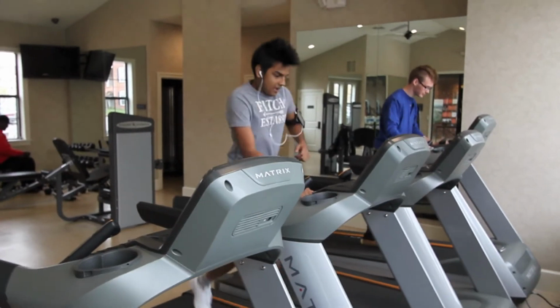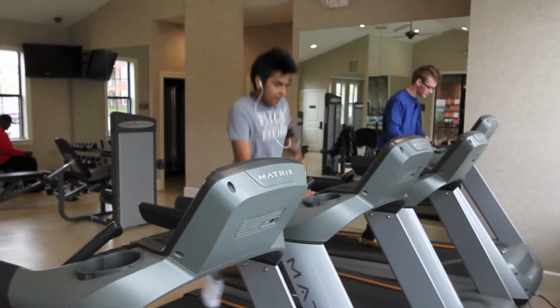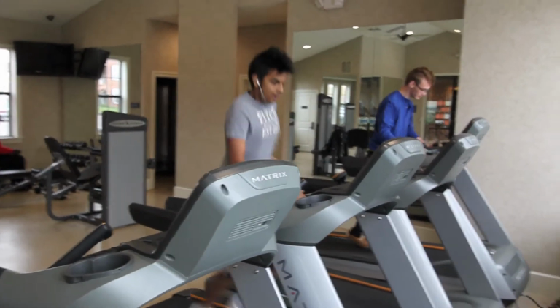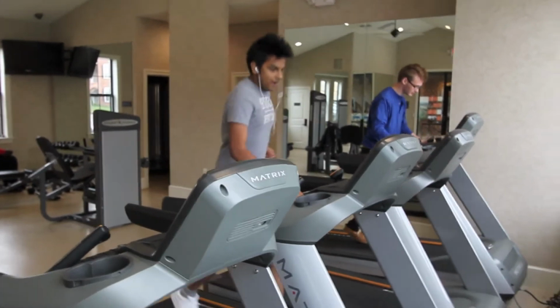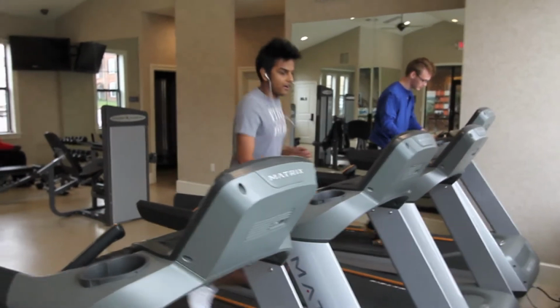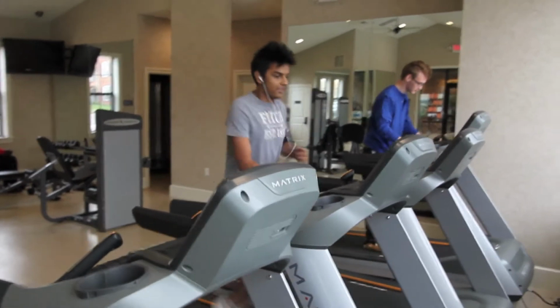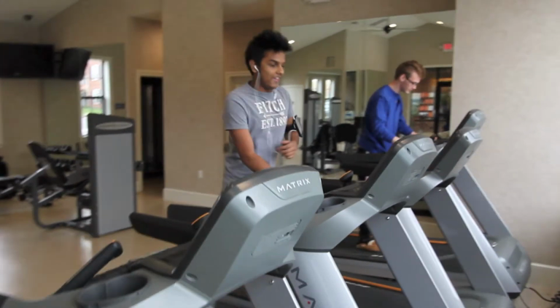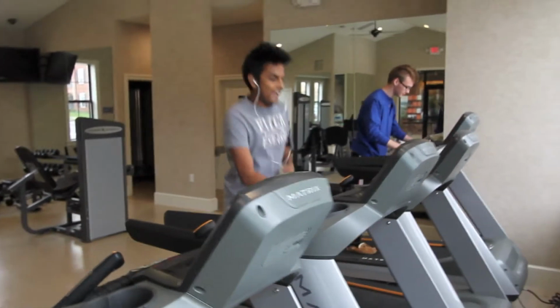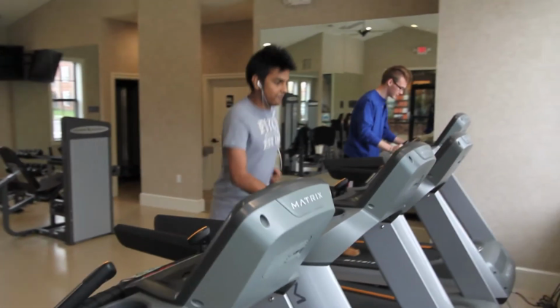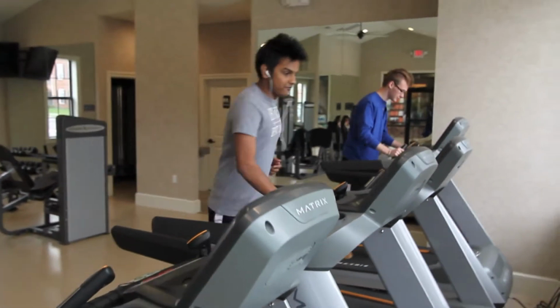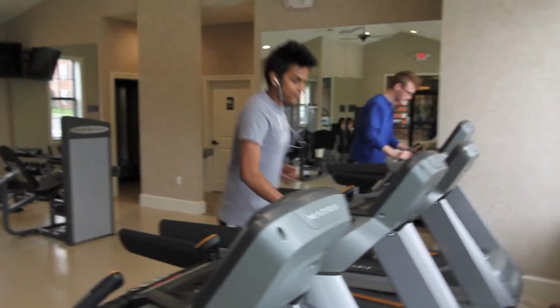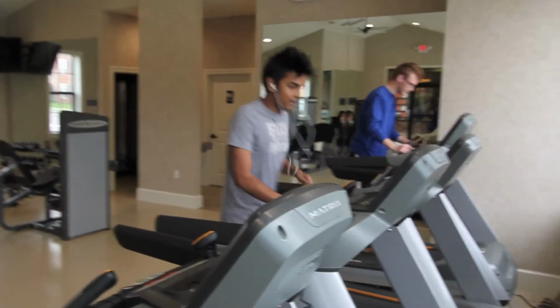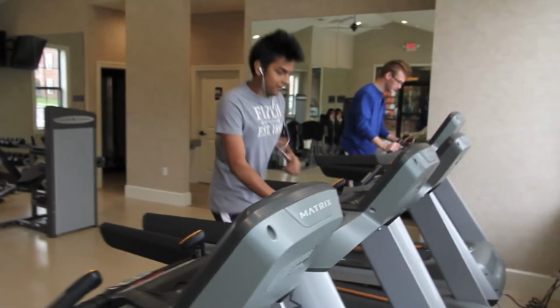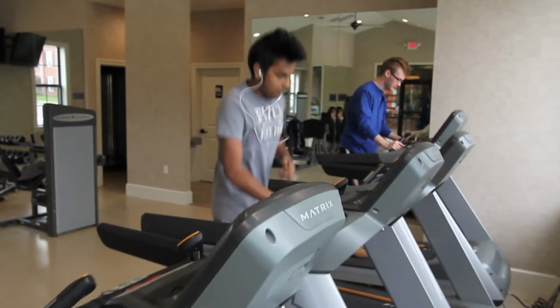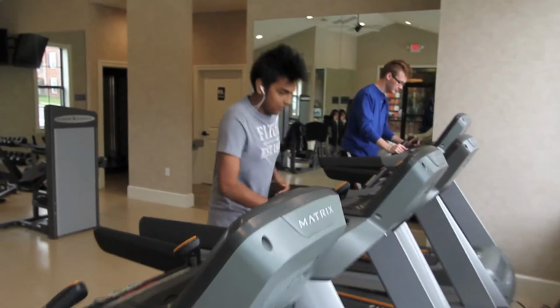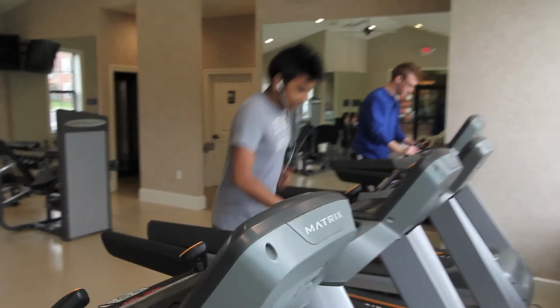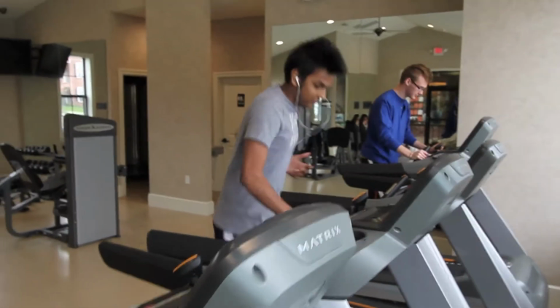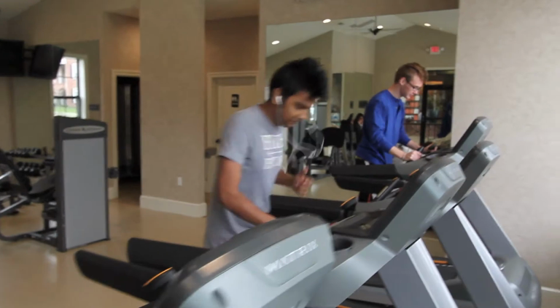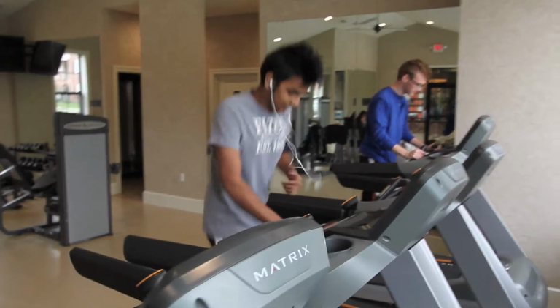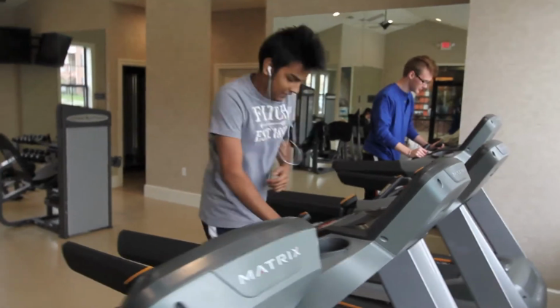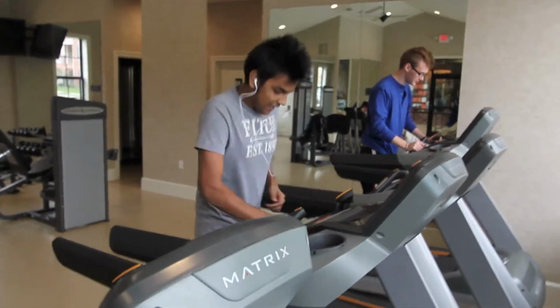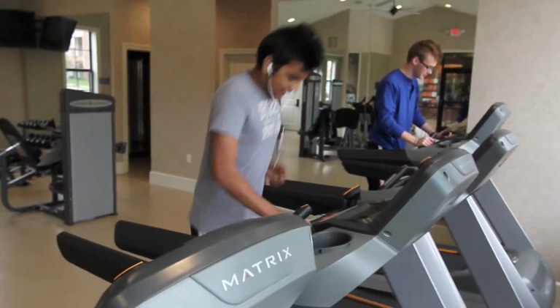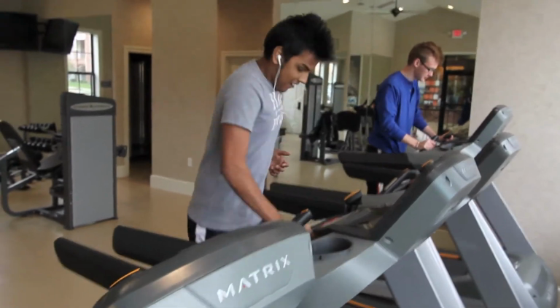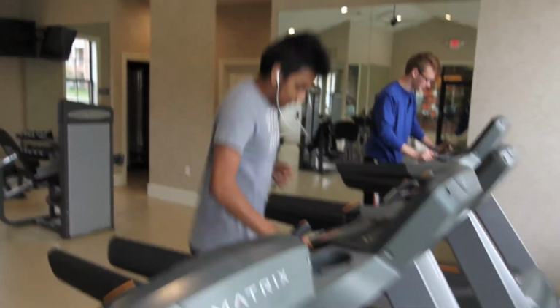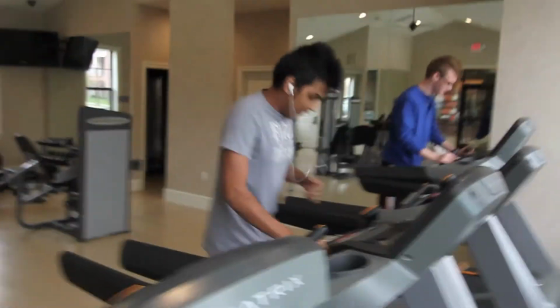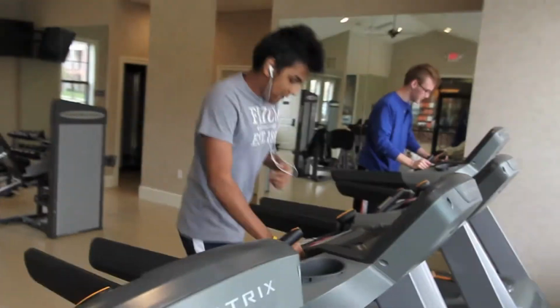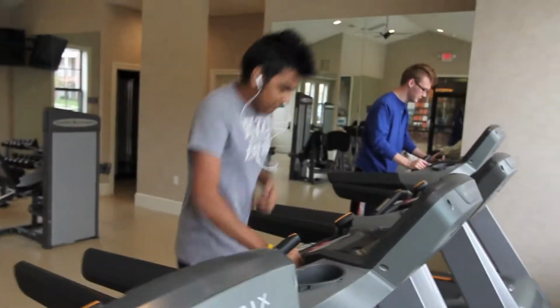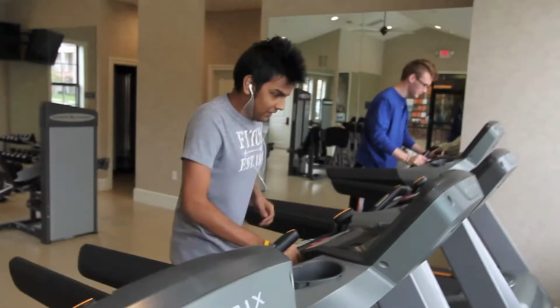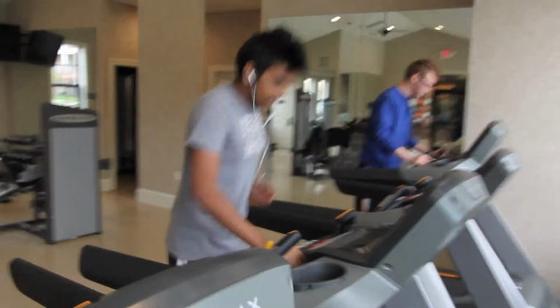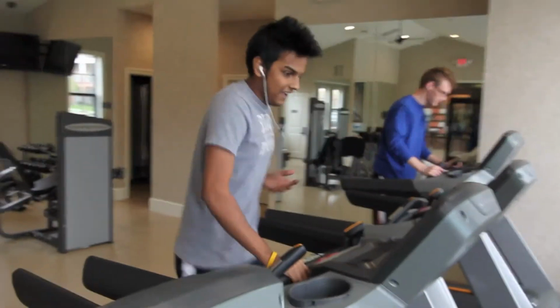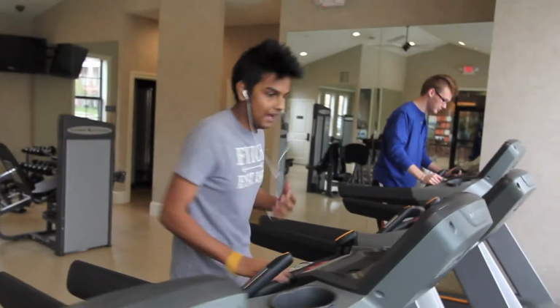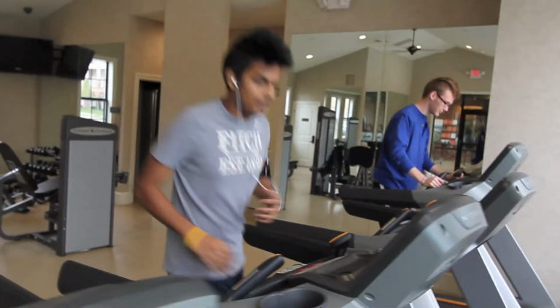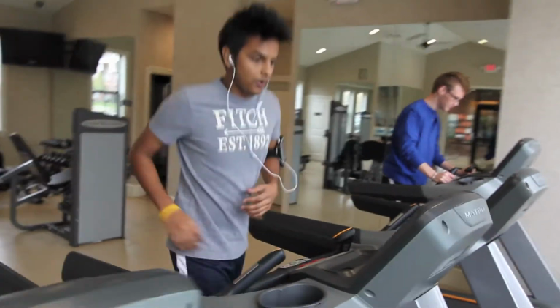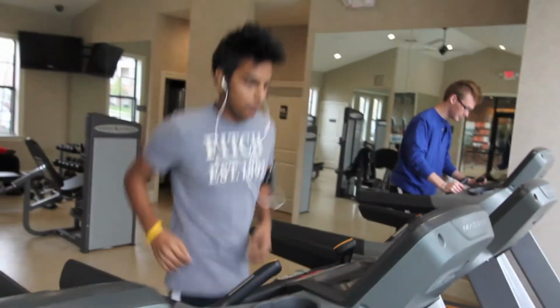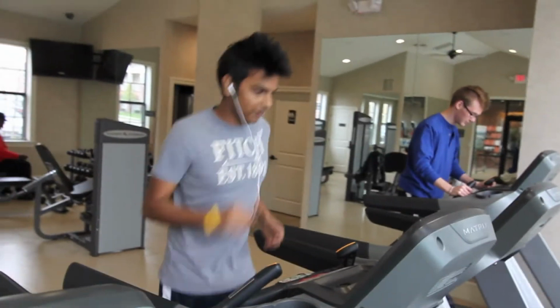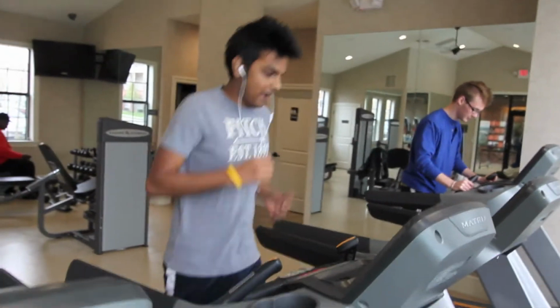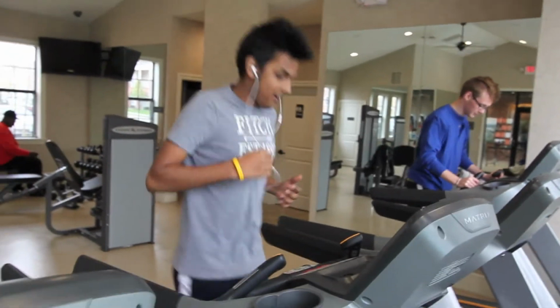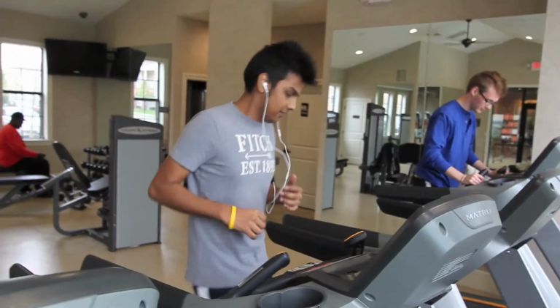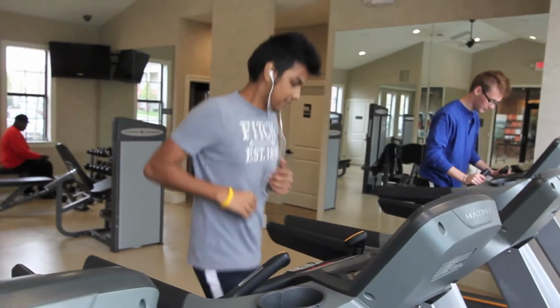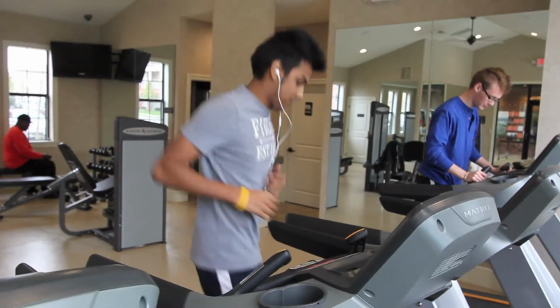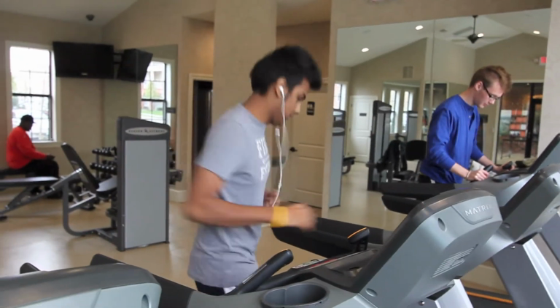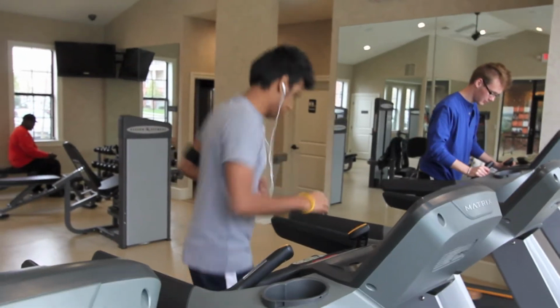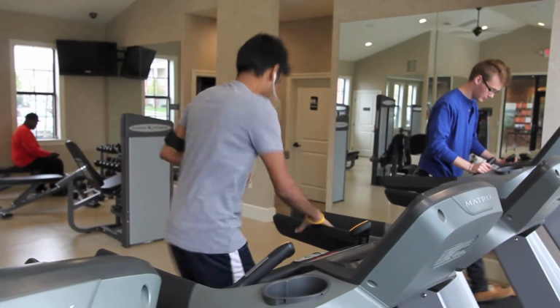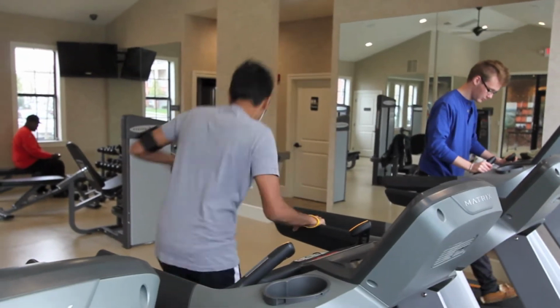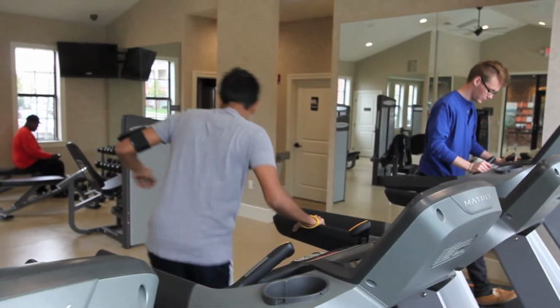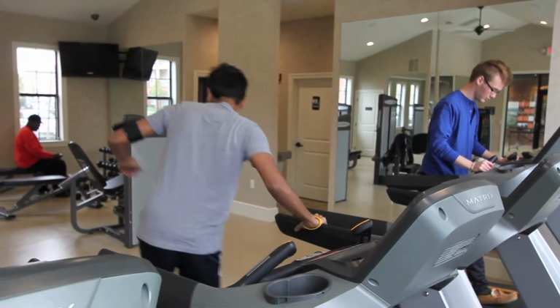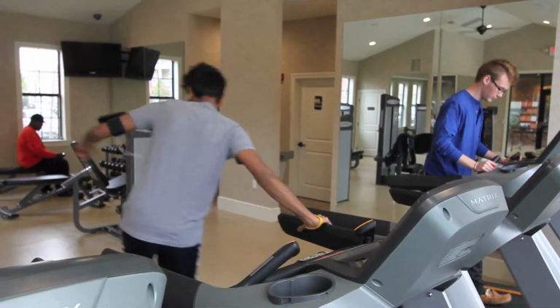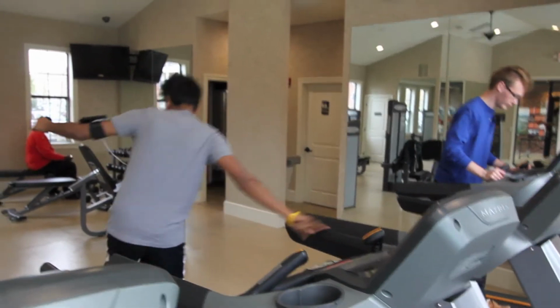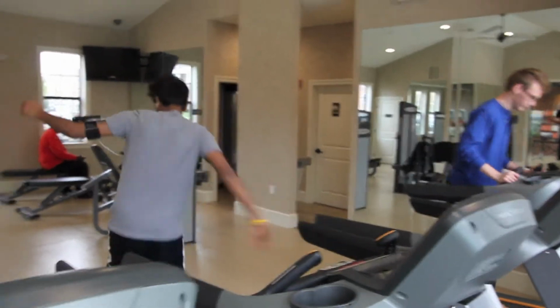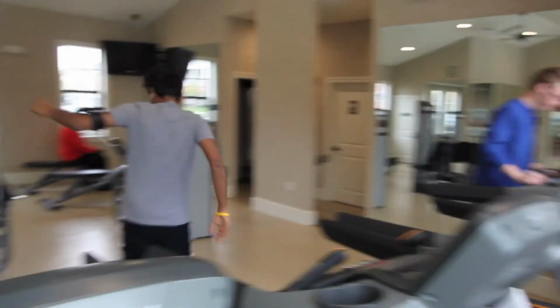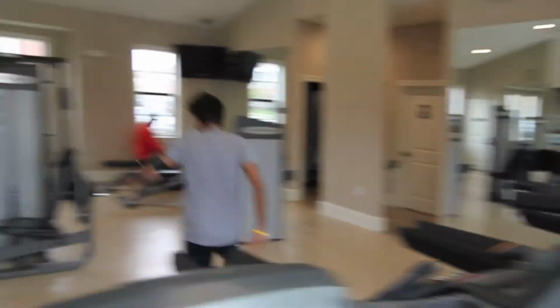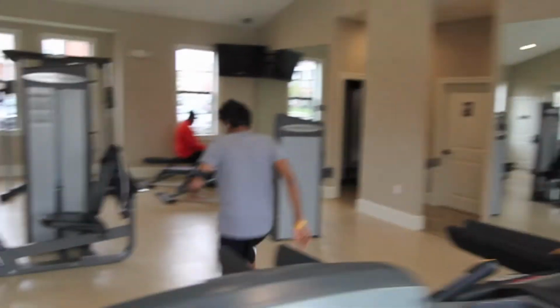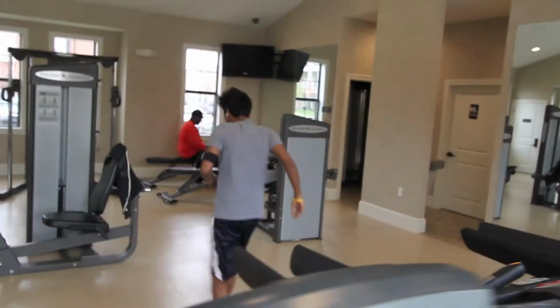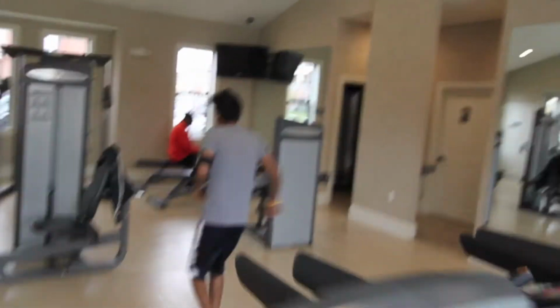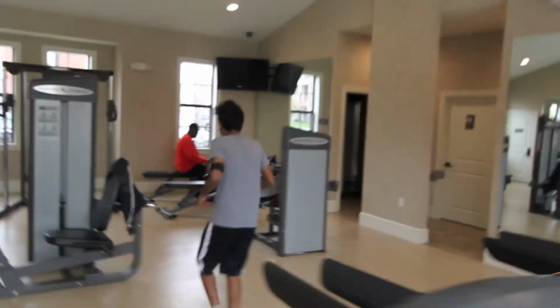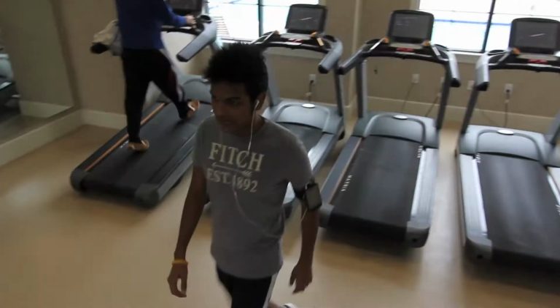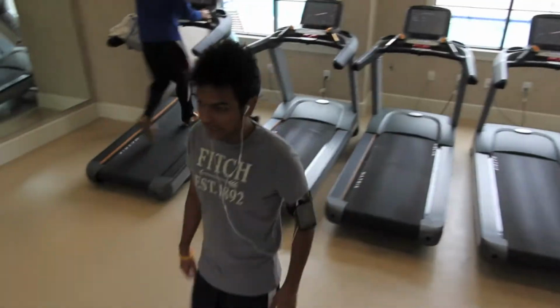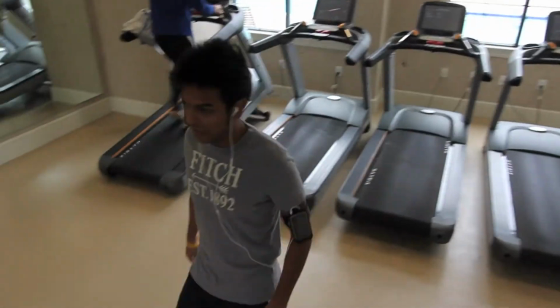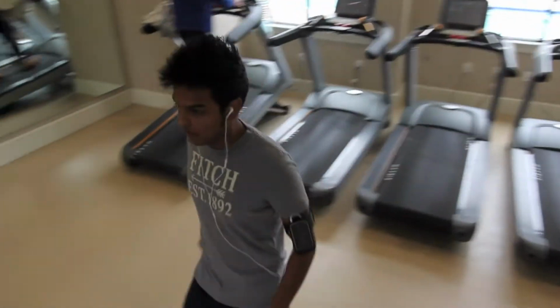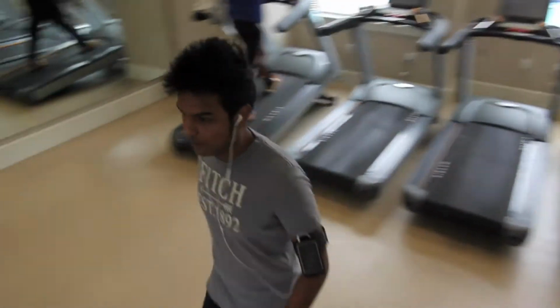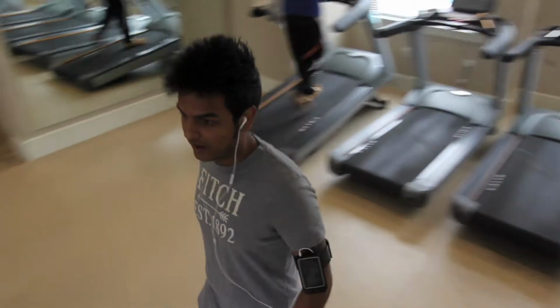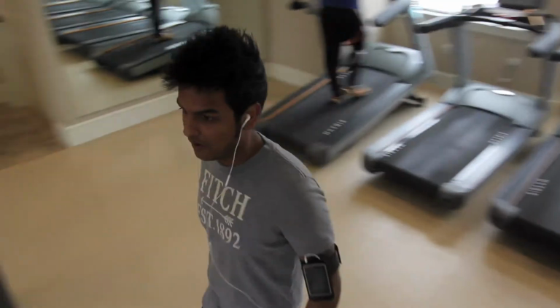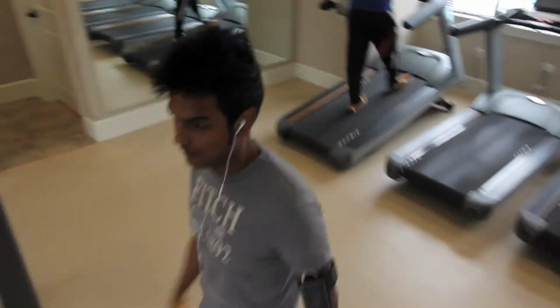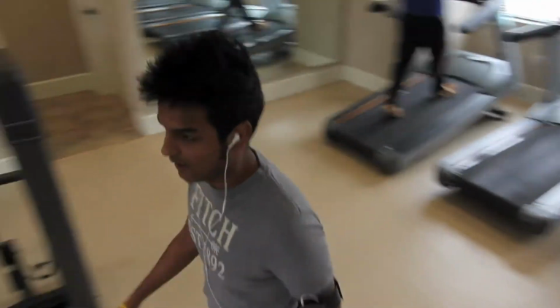I'm done with this treadmill, I'll go work out. I've got to work out now.